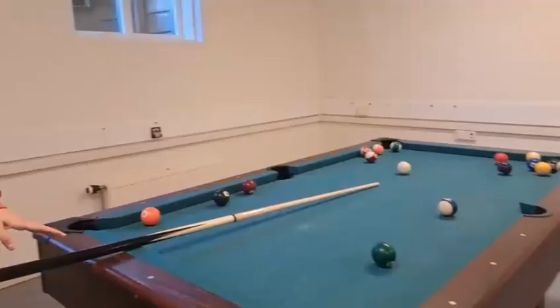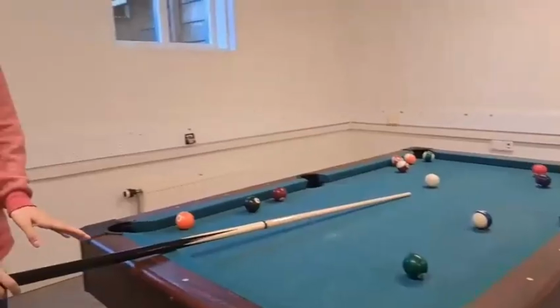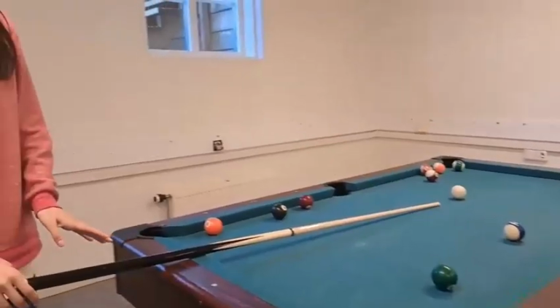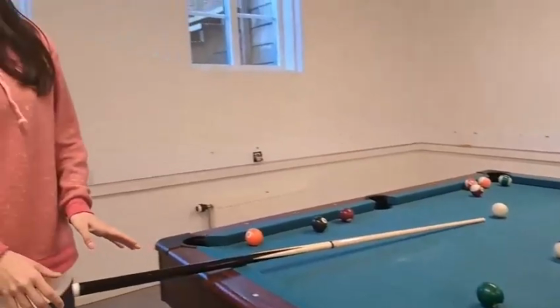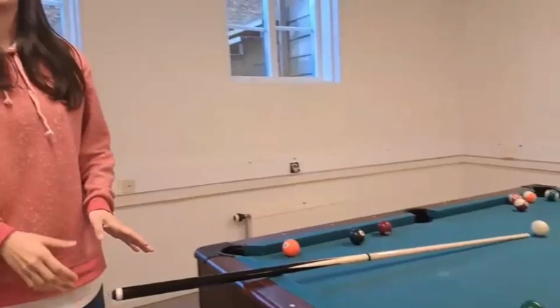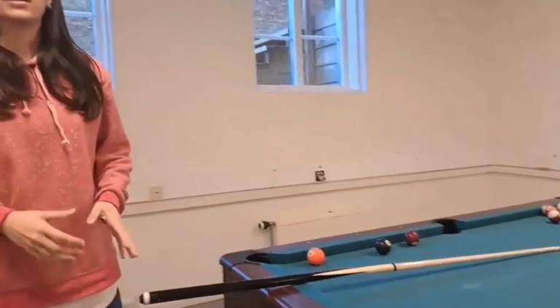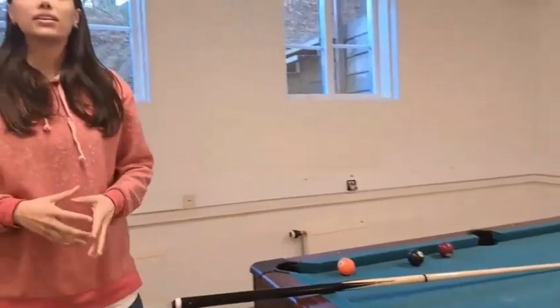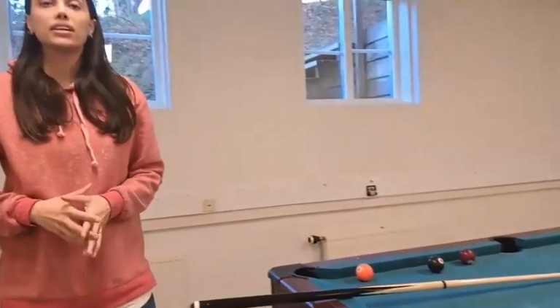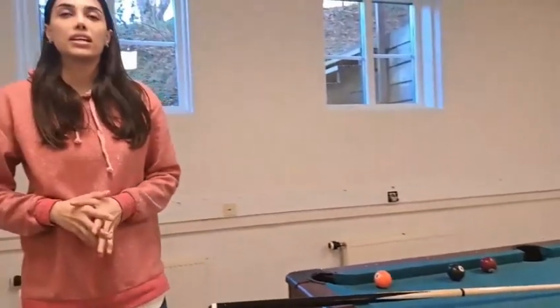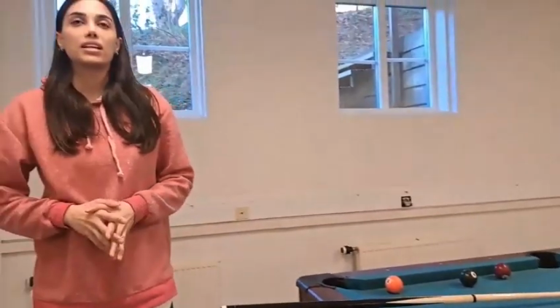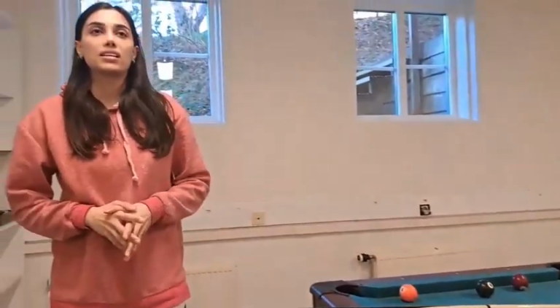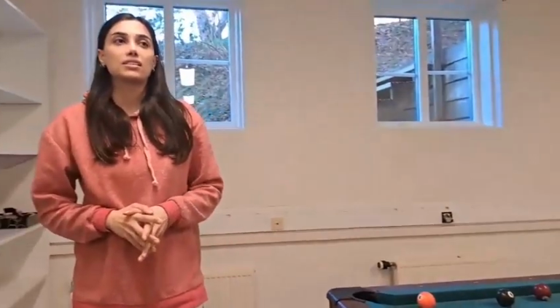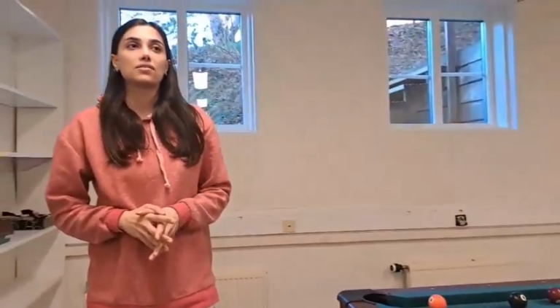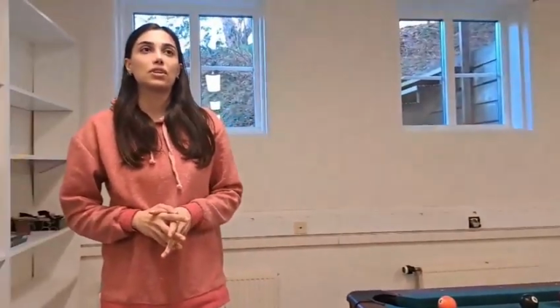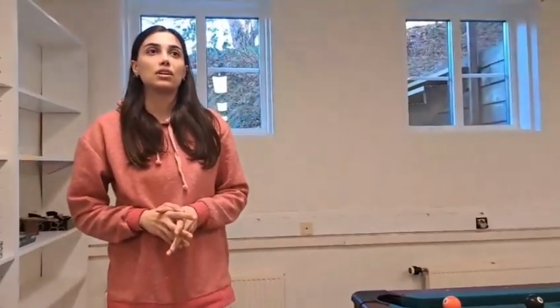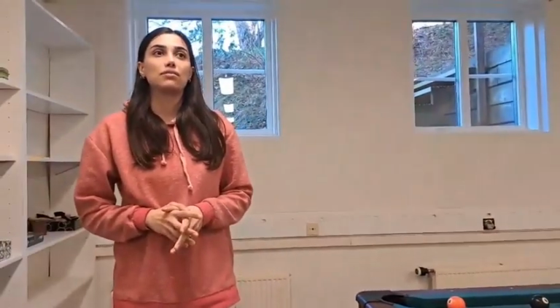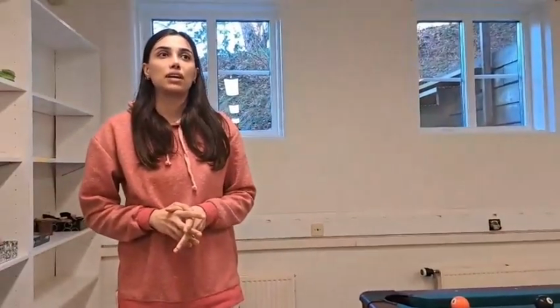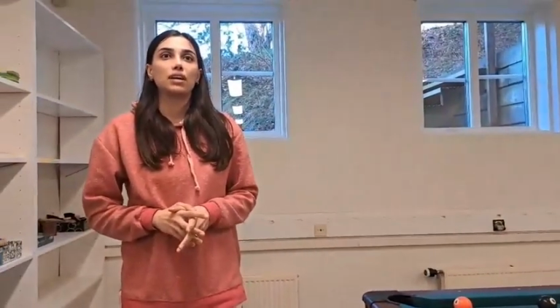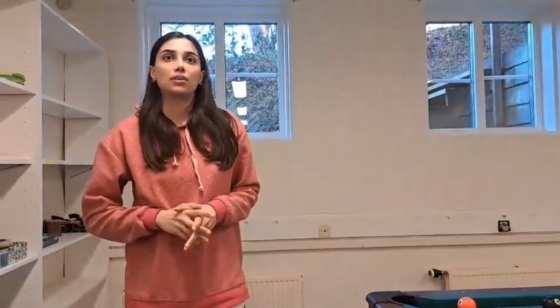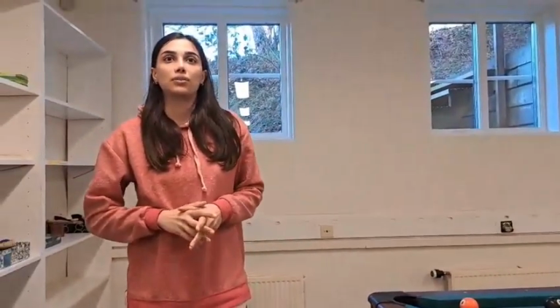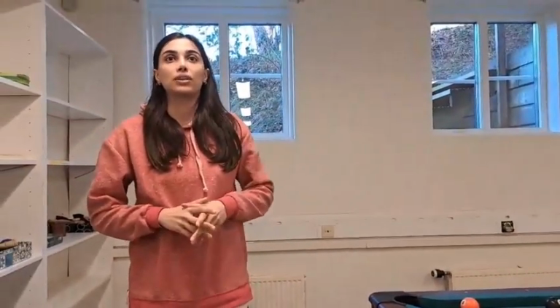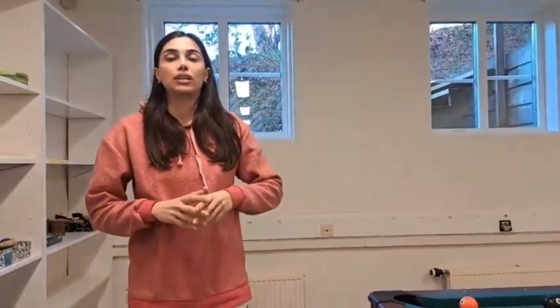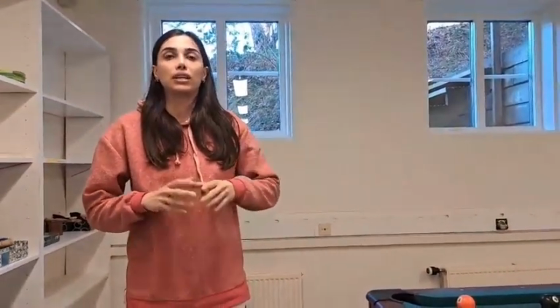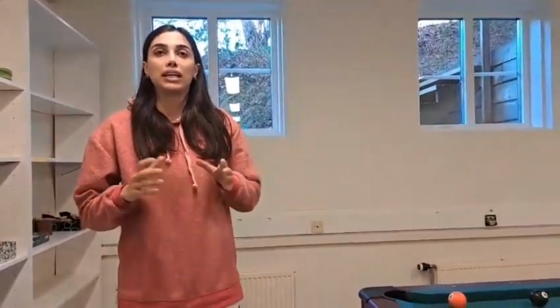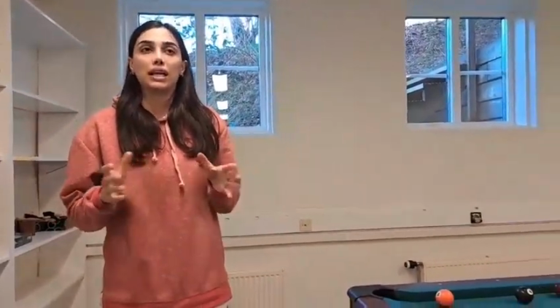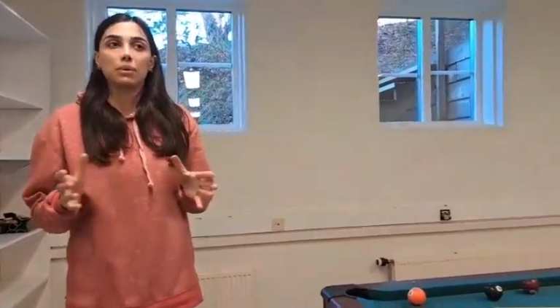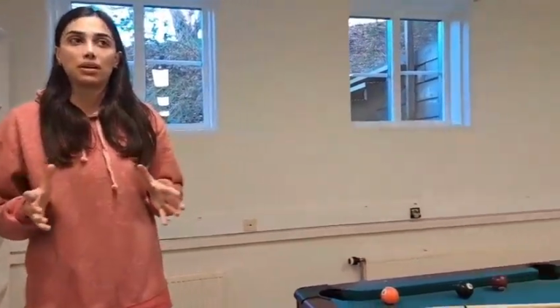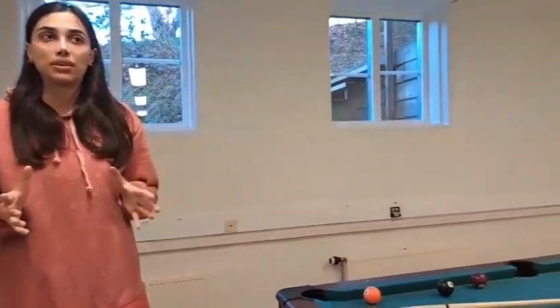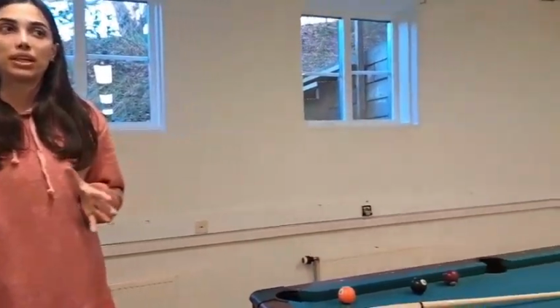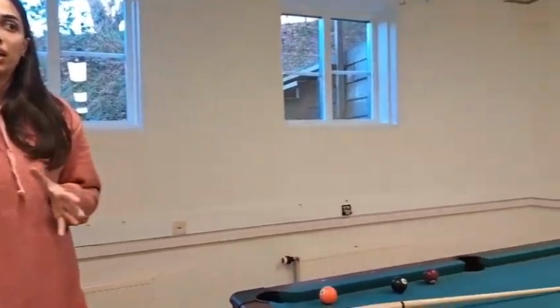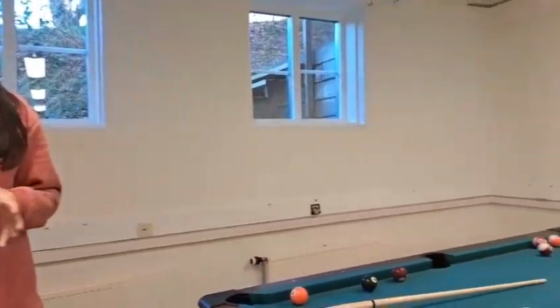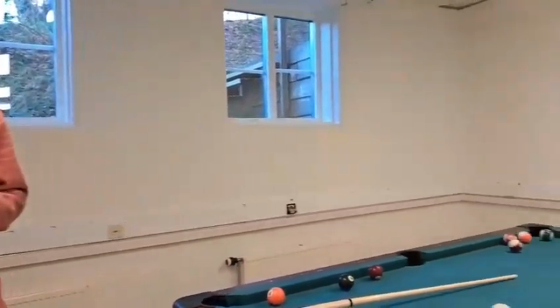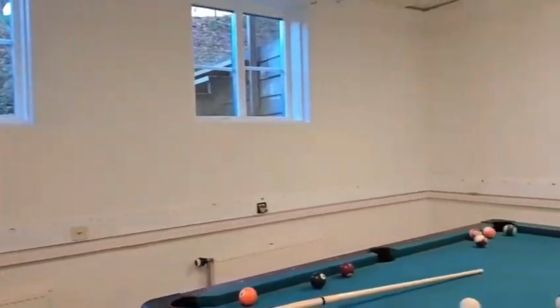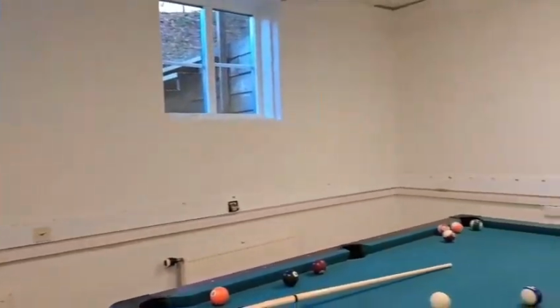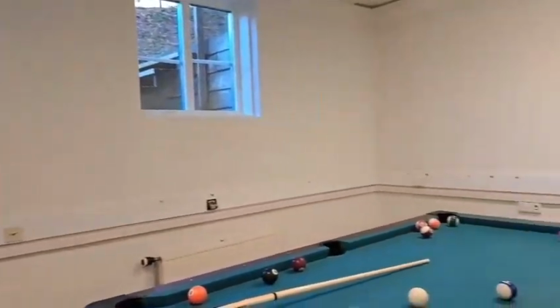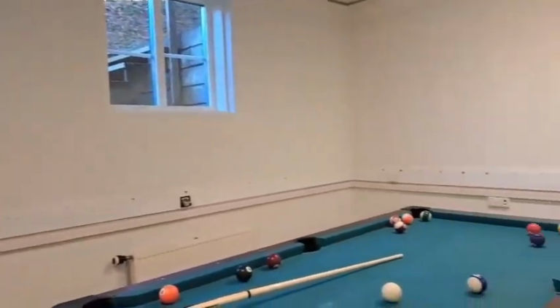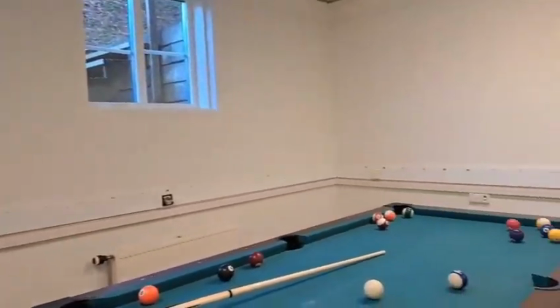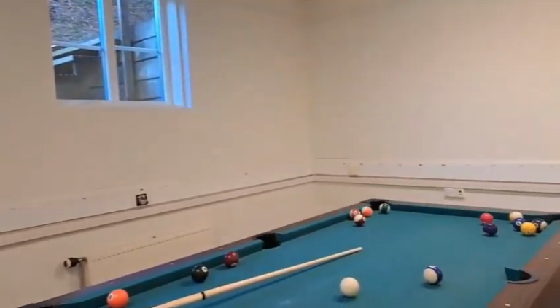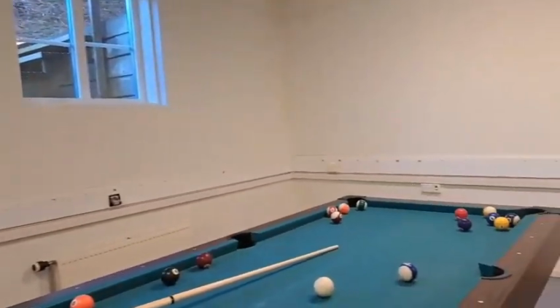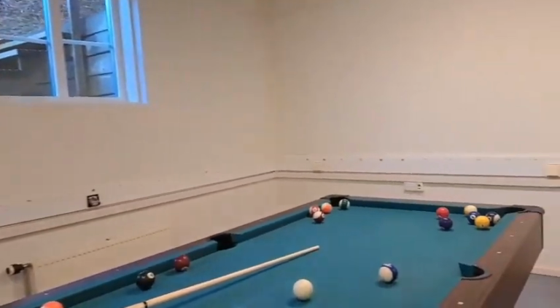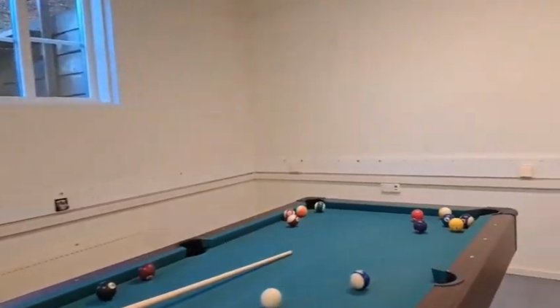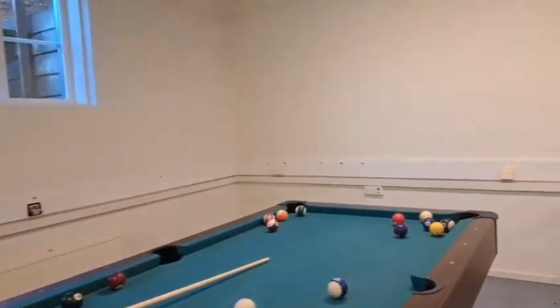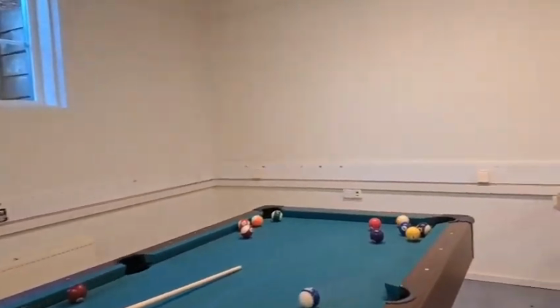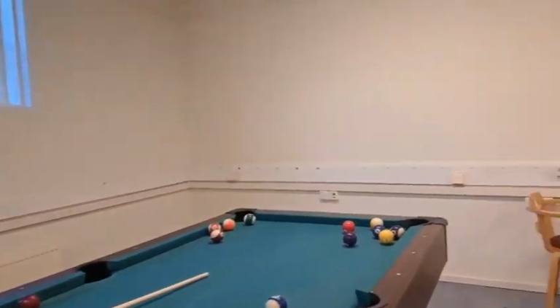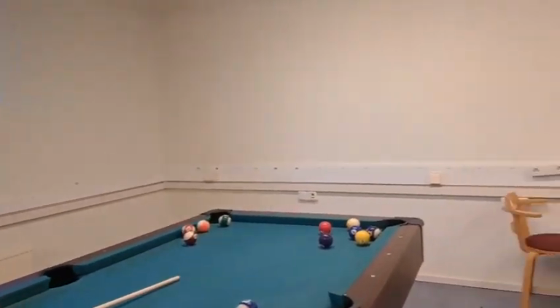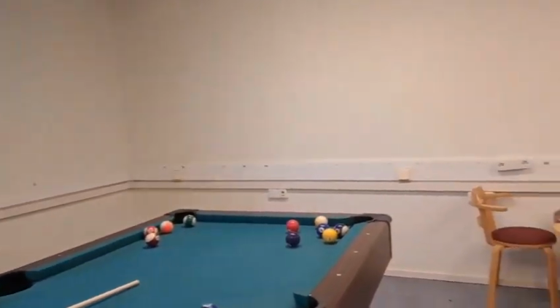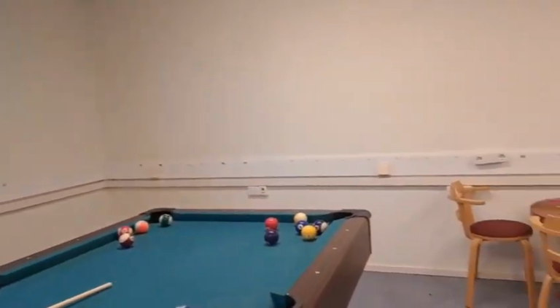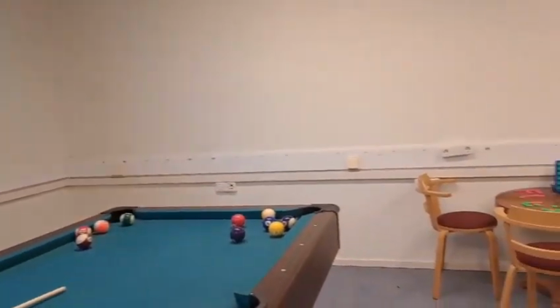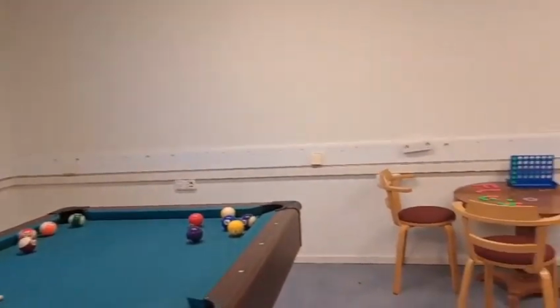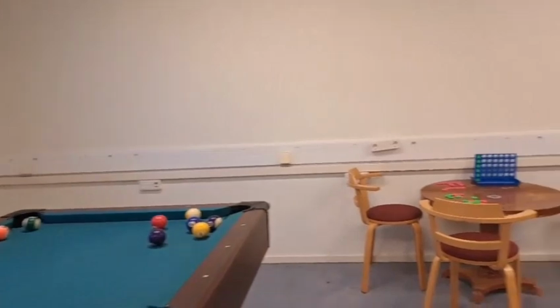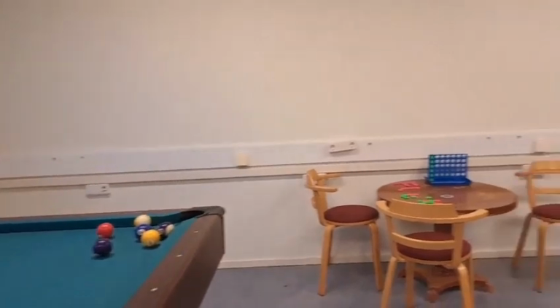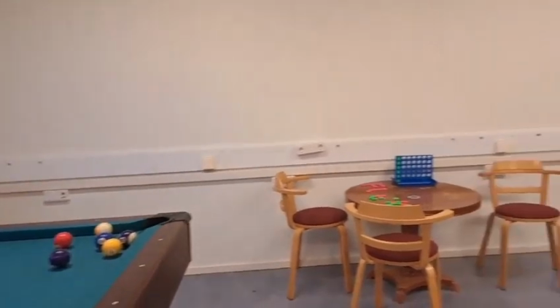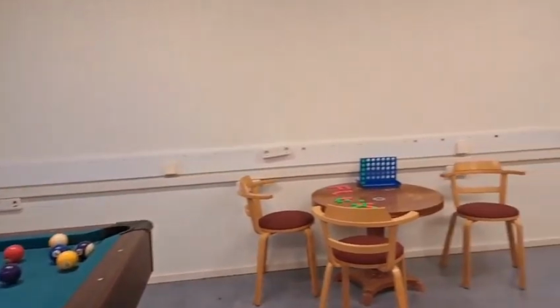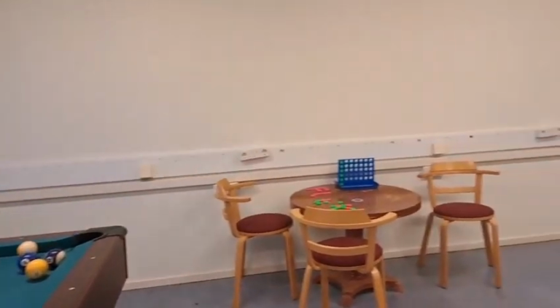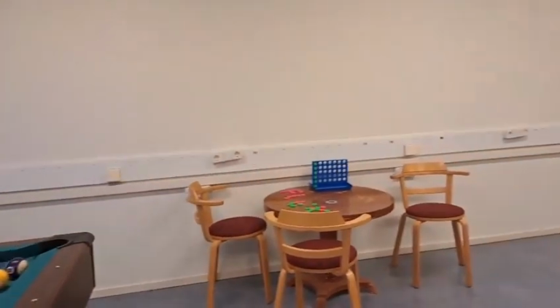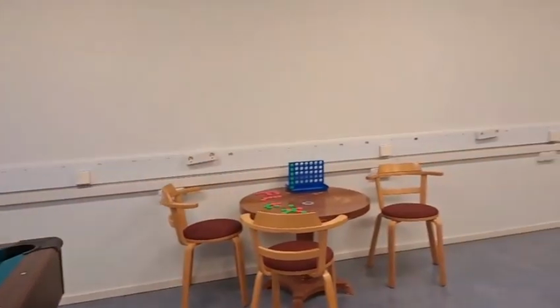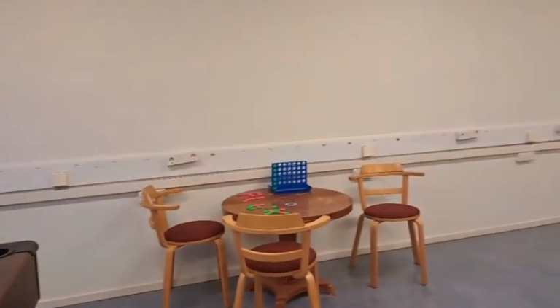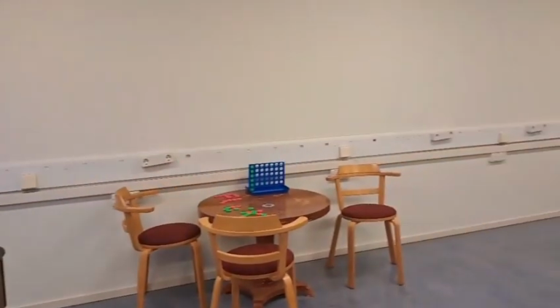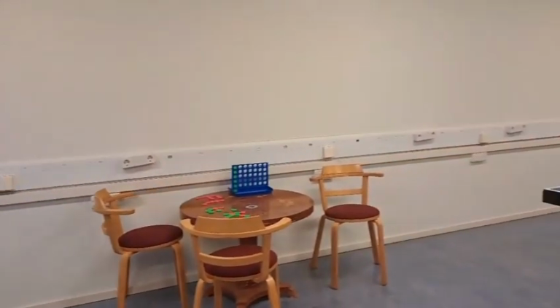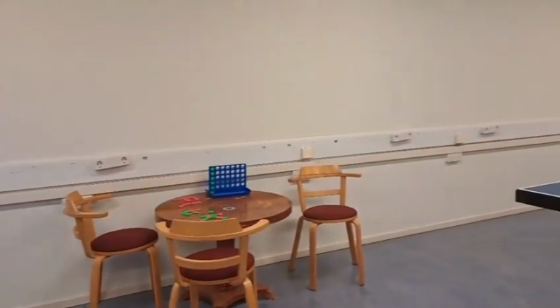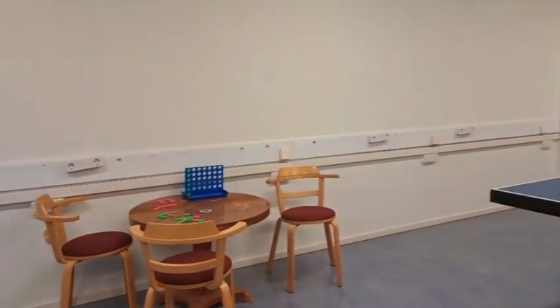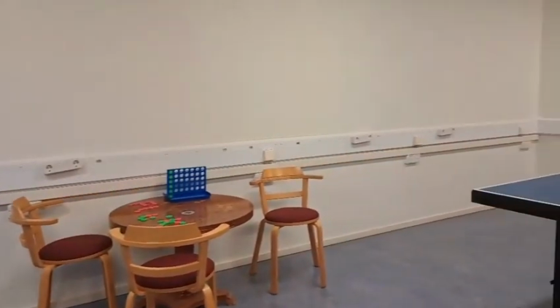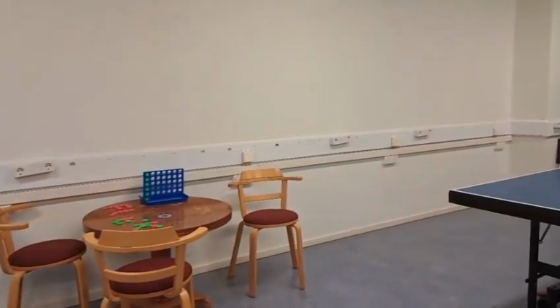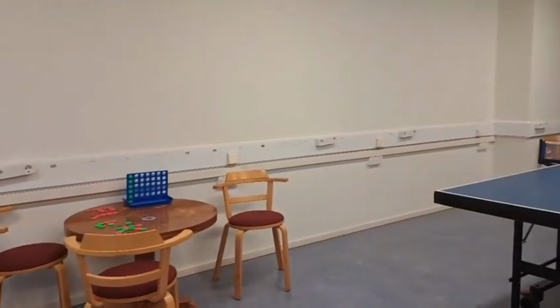Here is one of our game areas. You can play ping pong, billiards, and have fun.